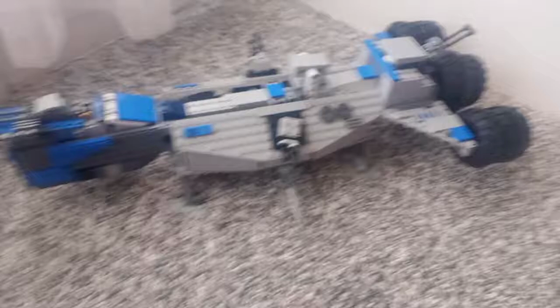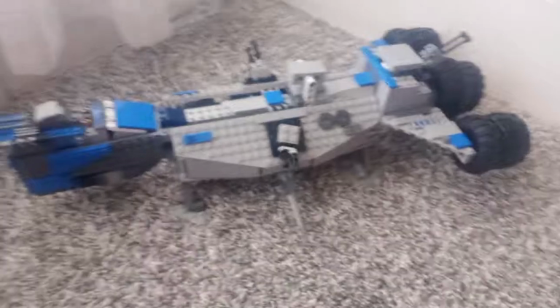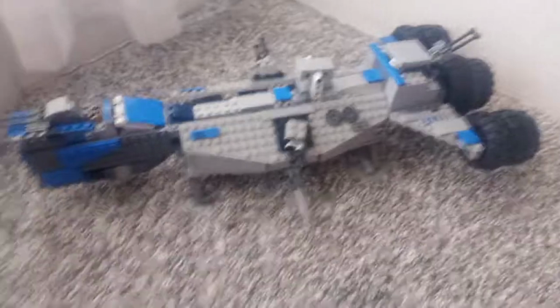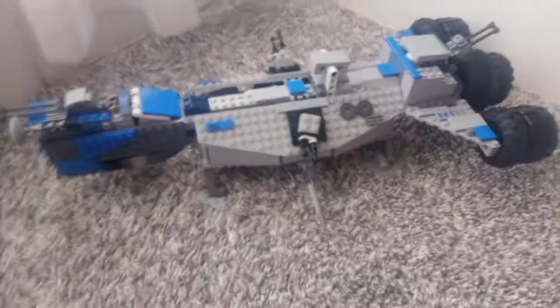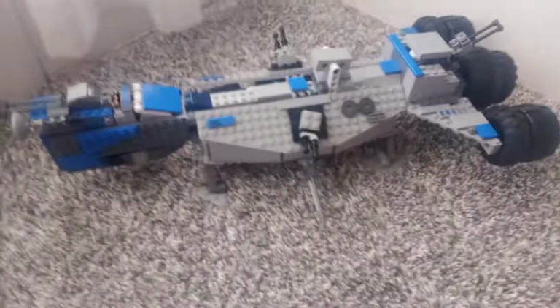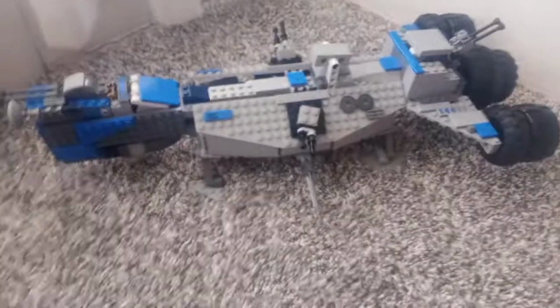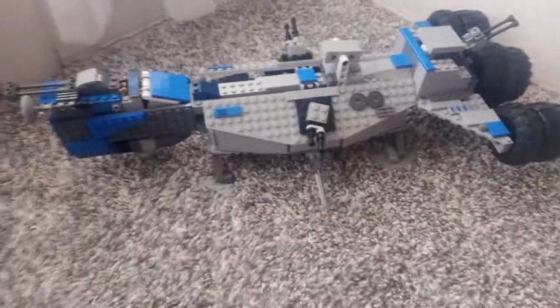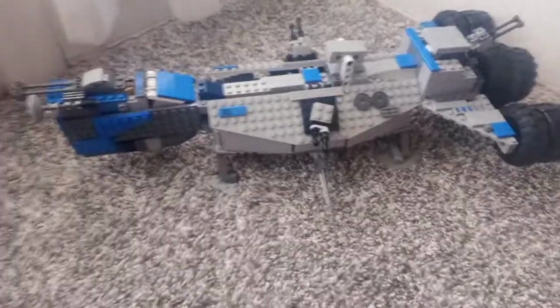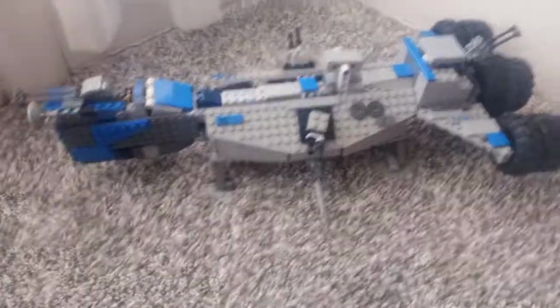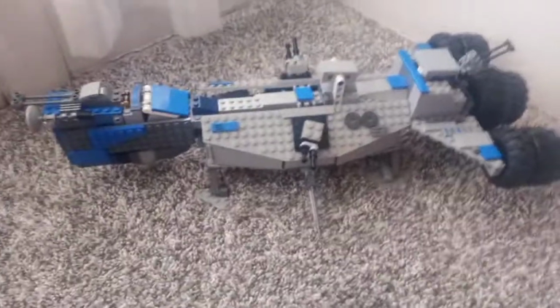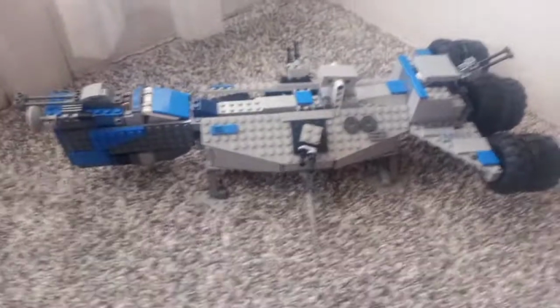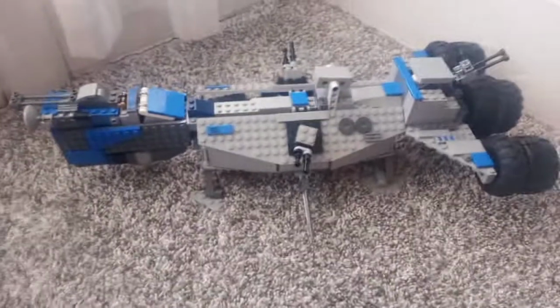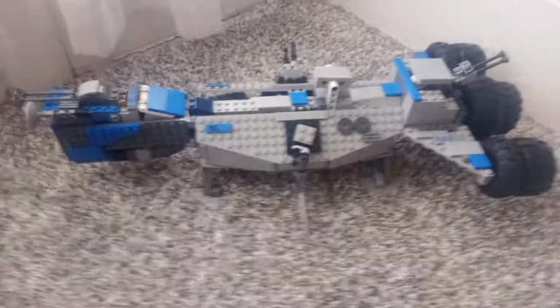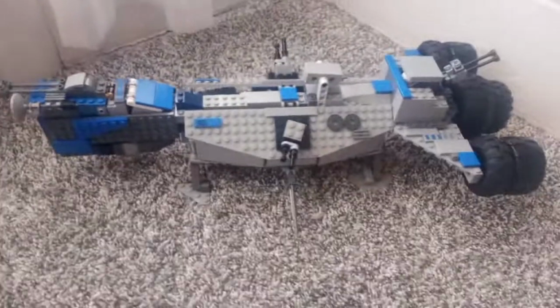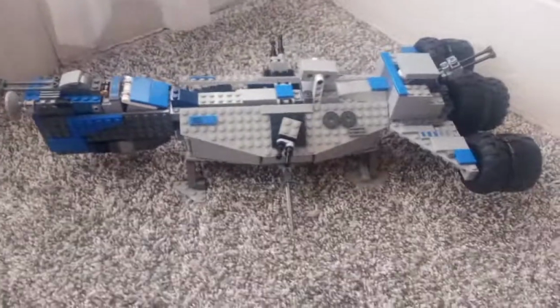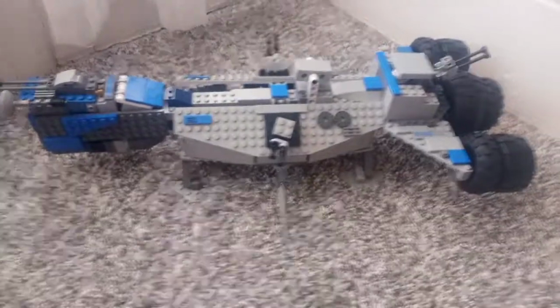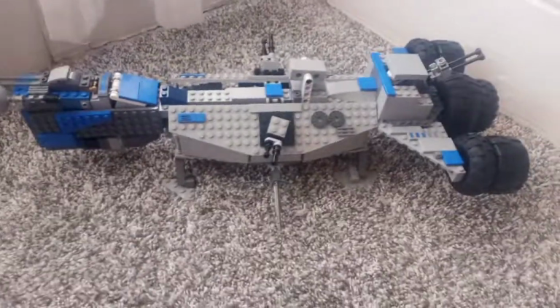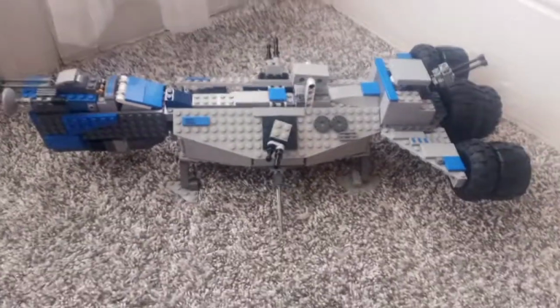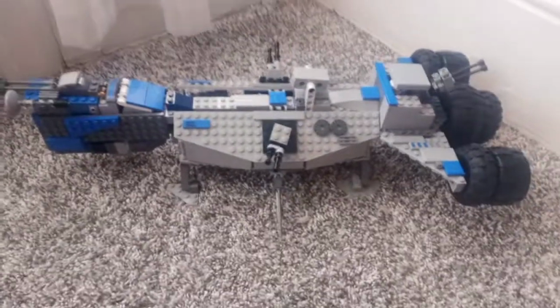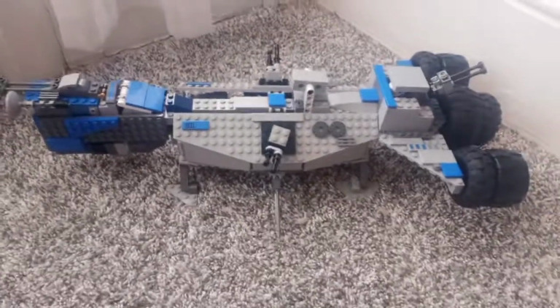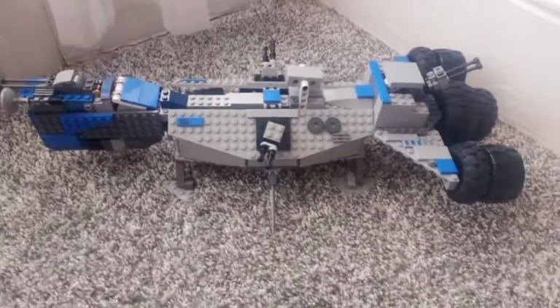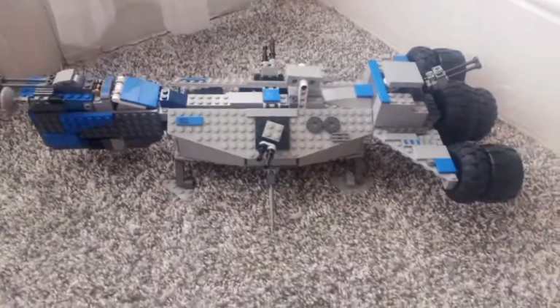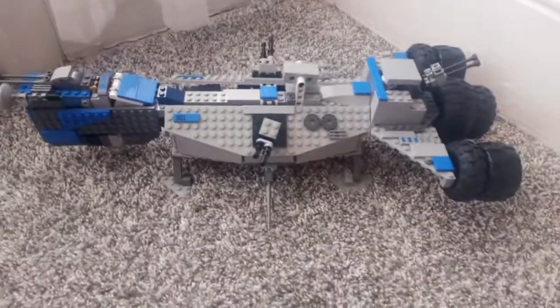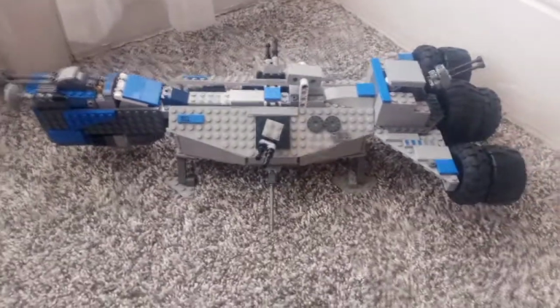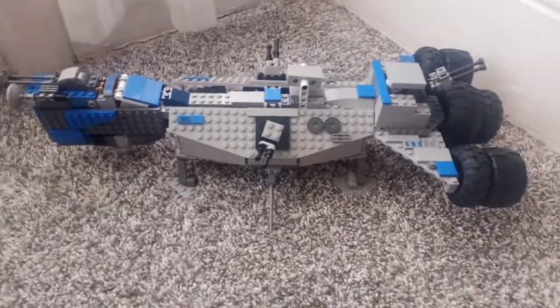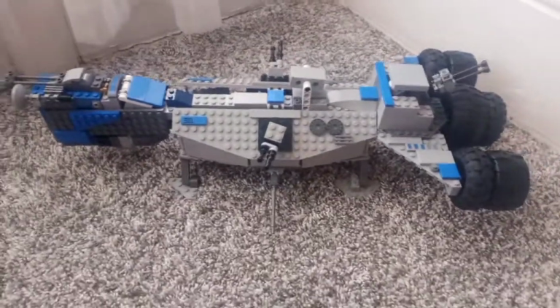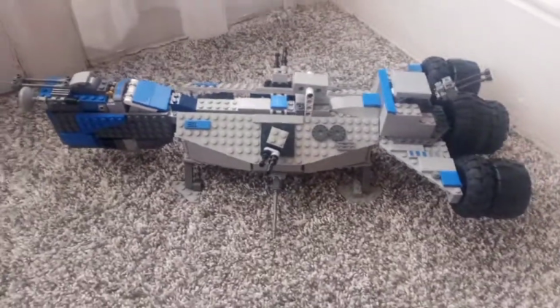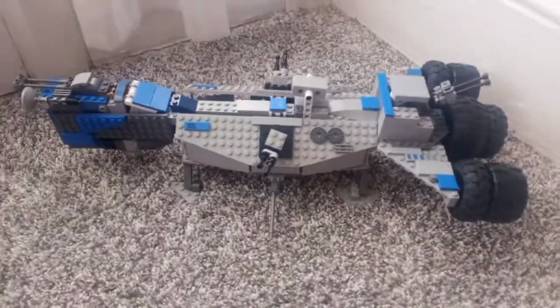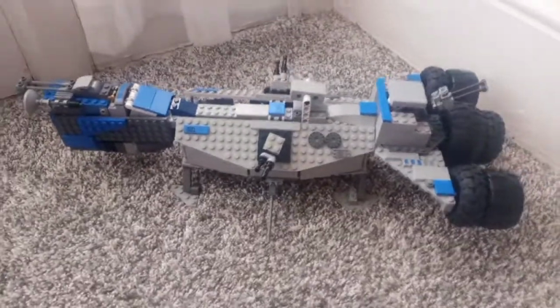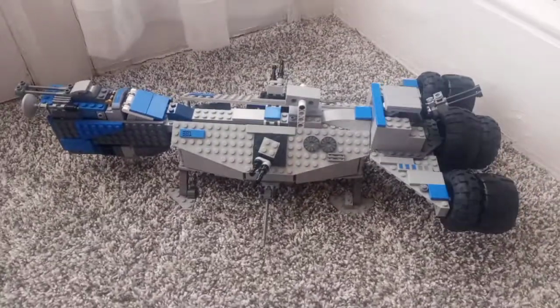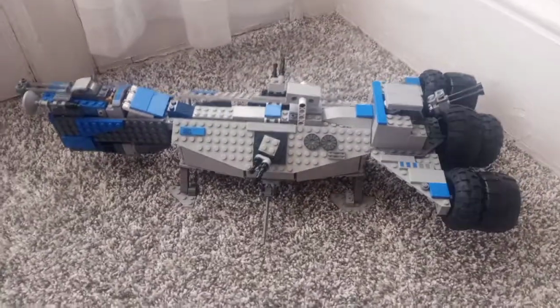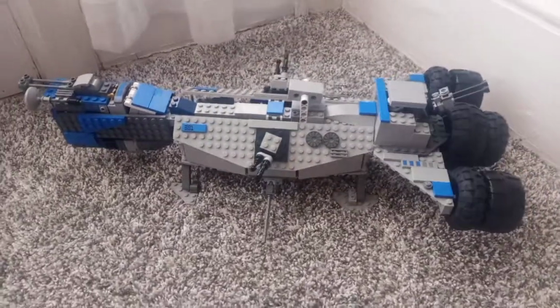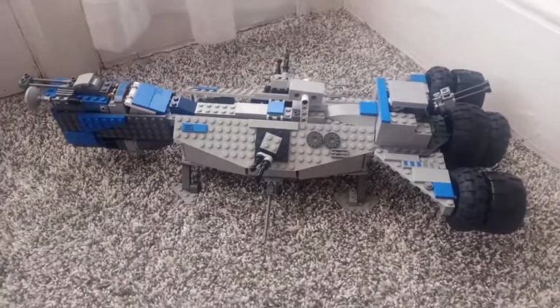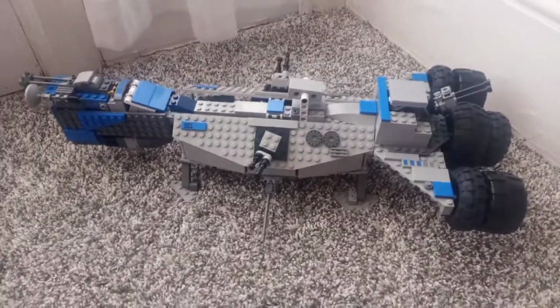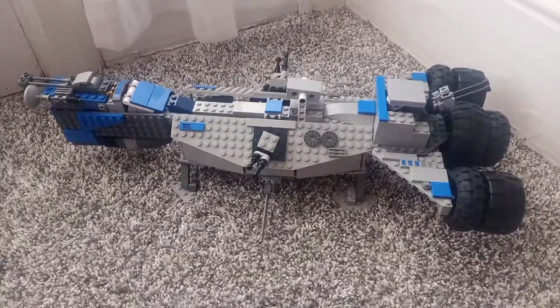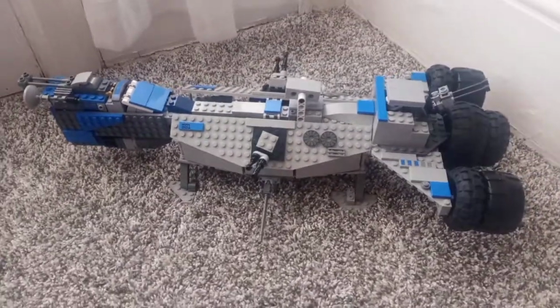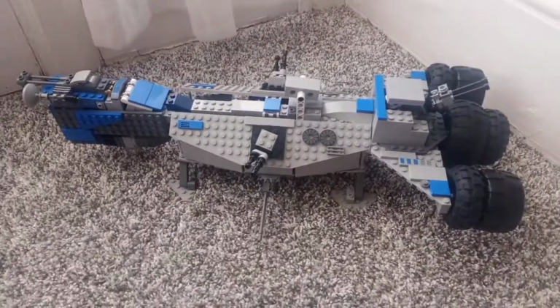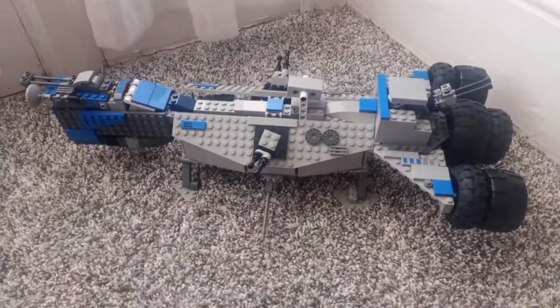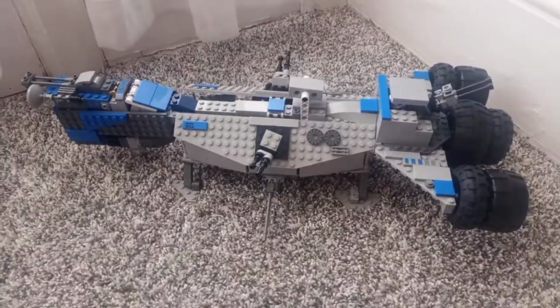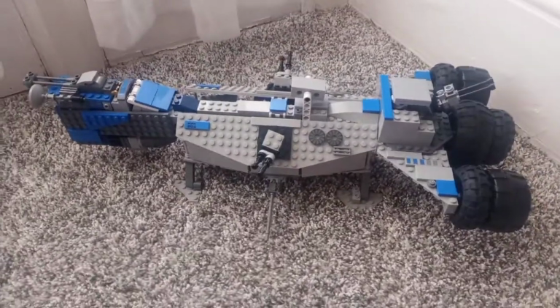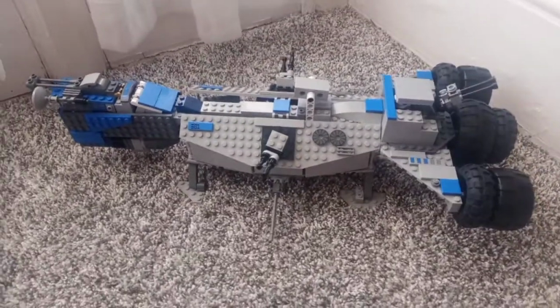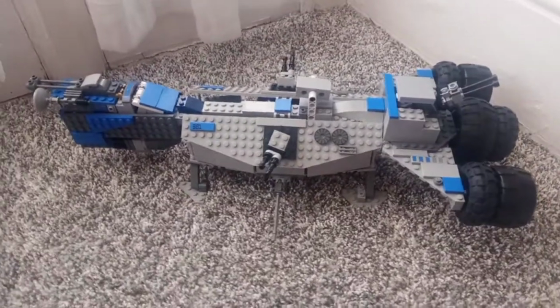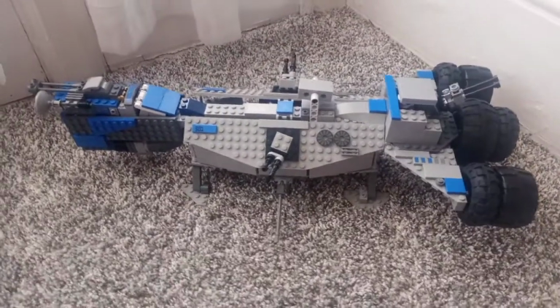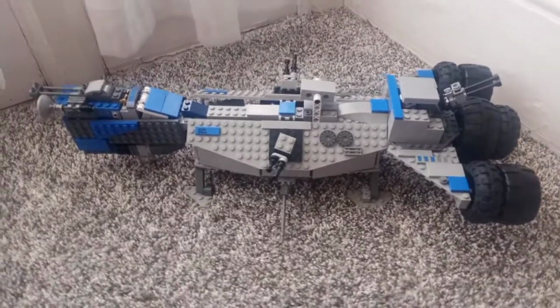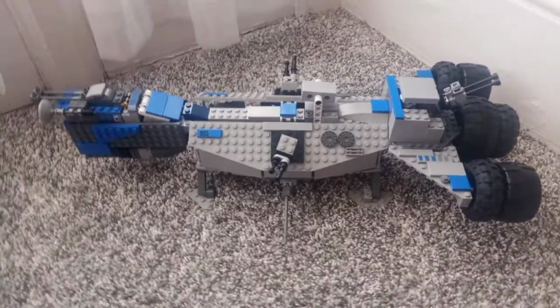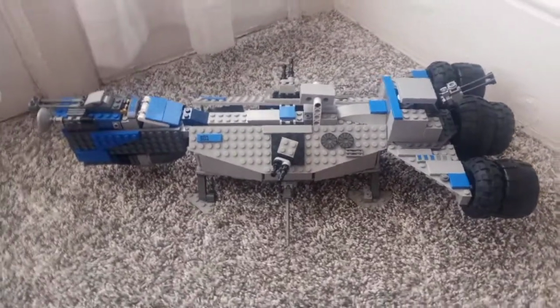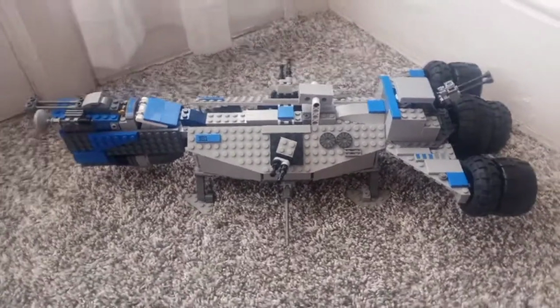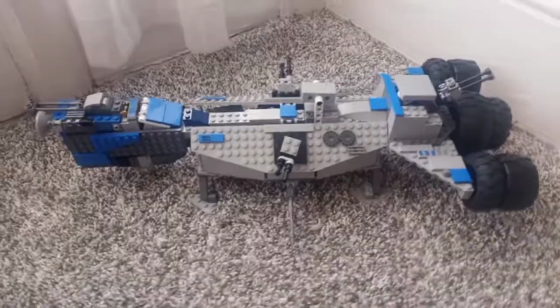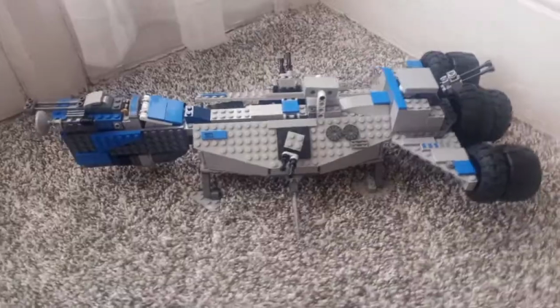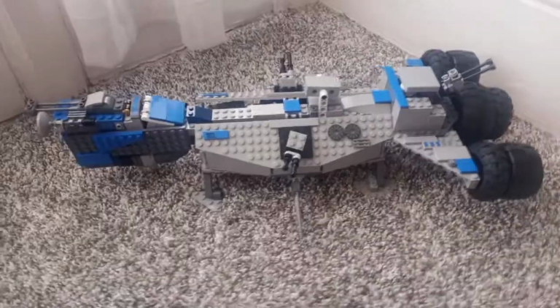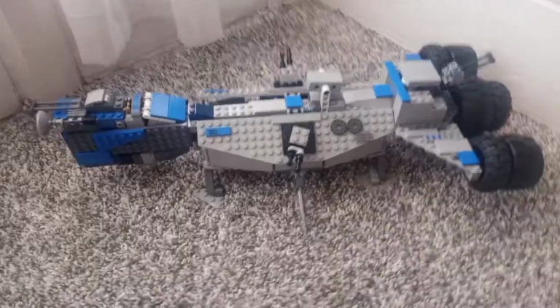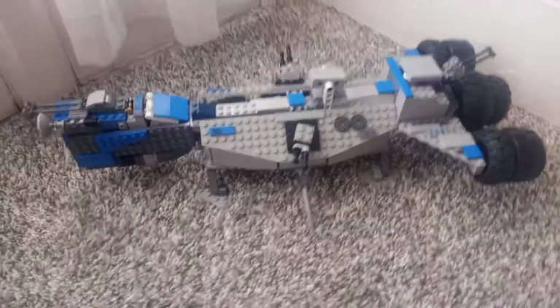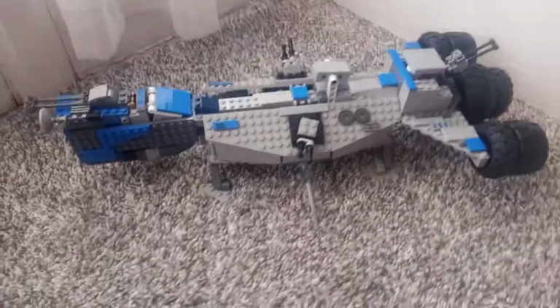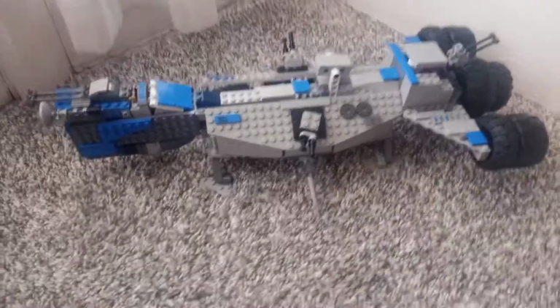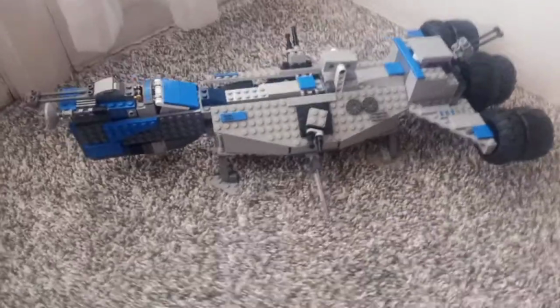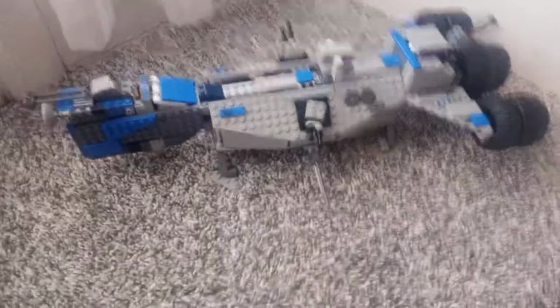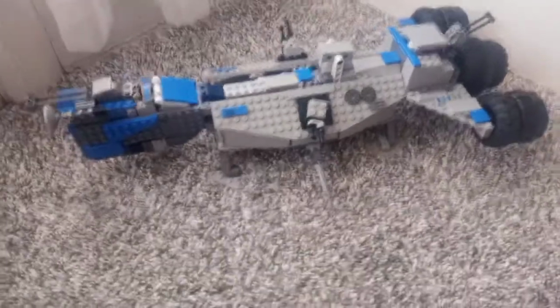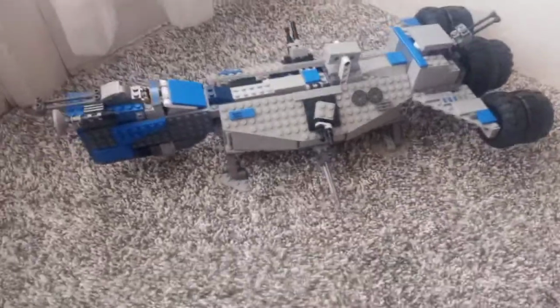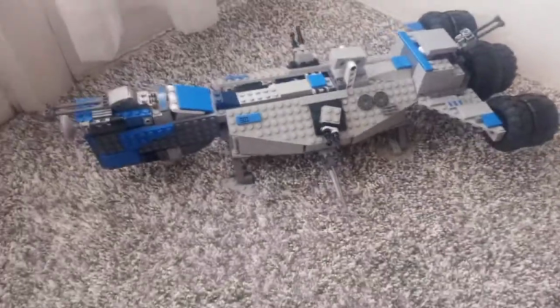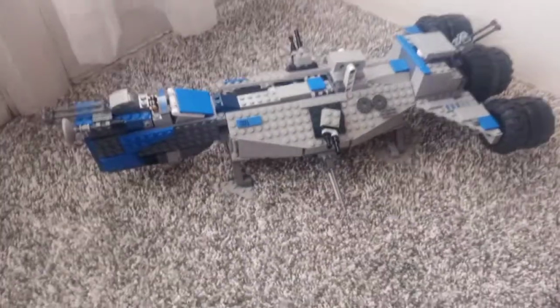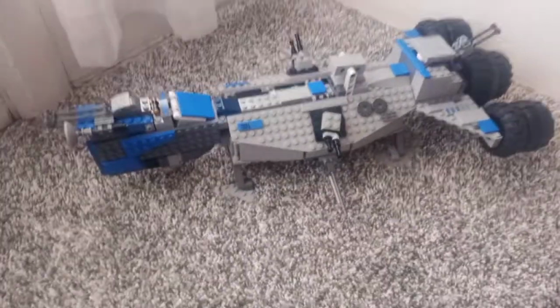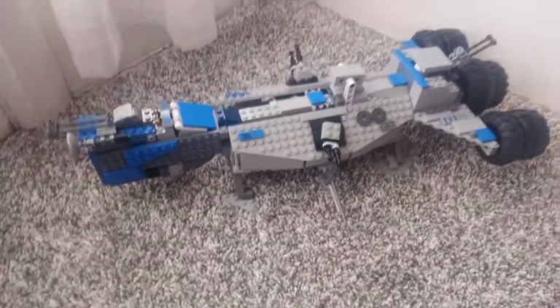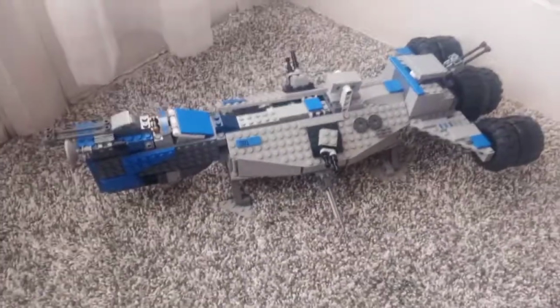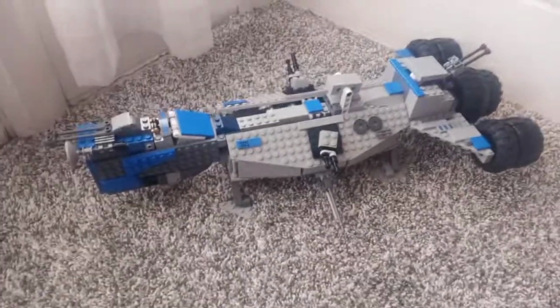Everybody, Builds Bricks here, back with another MOC video. This is my MOC of a 501st Republic Frigate. I hope you enjoy.